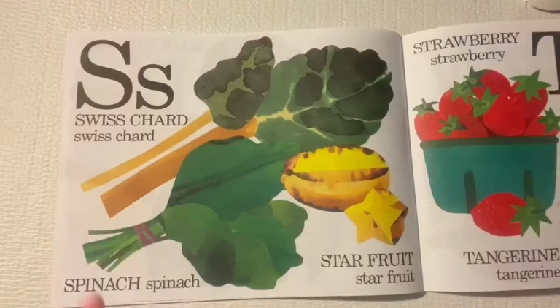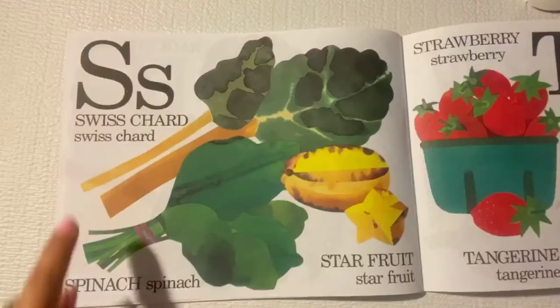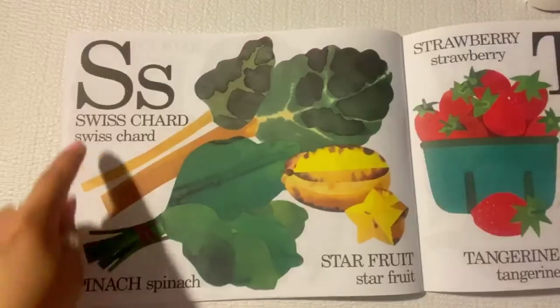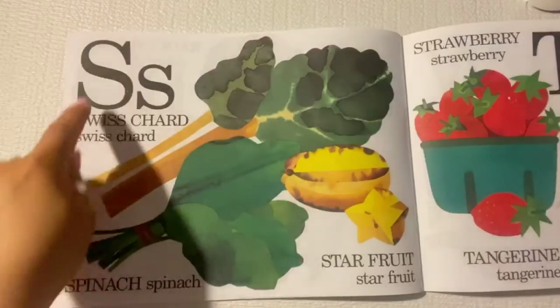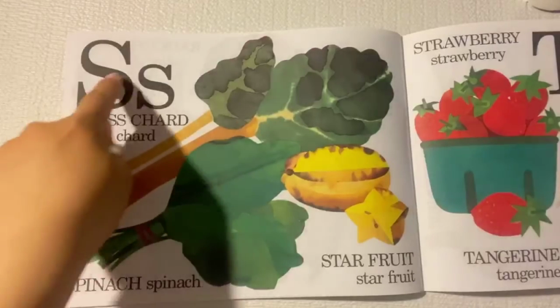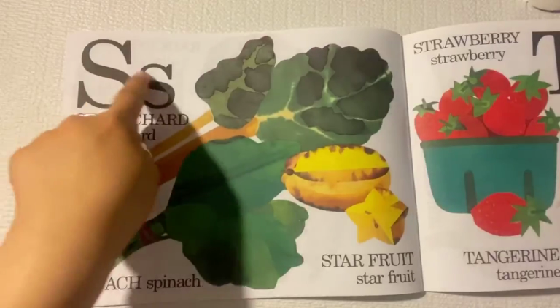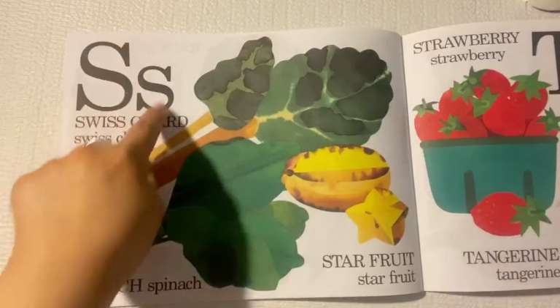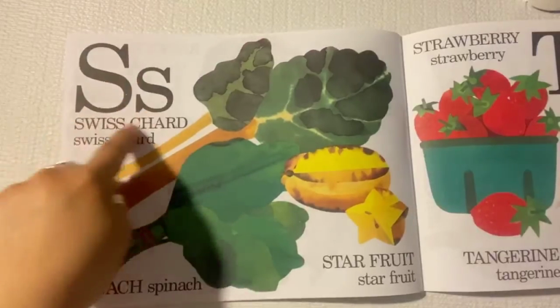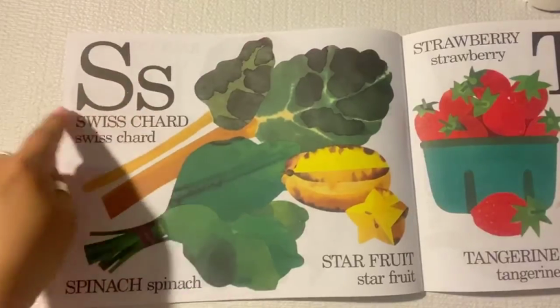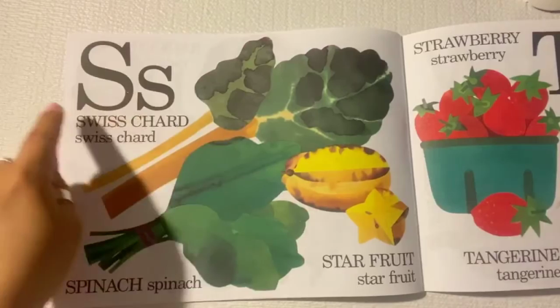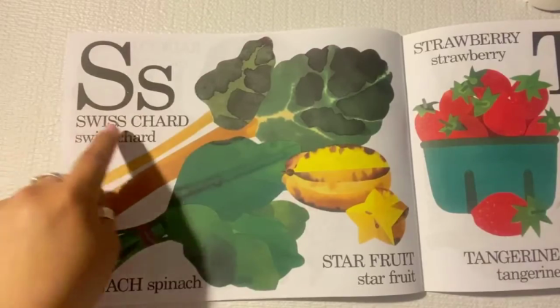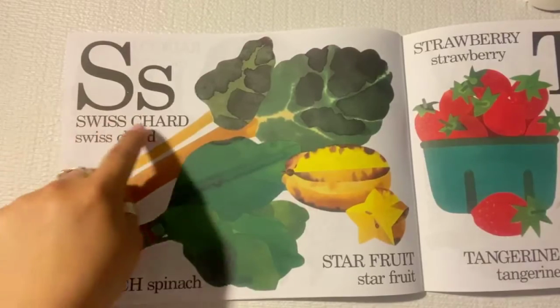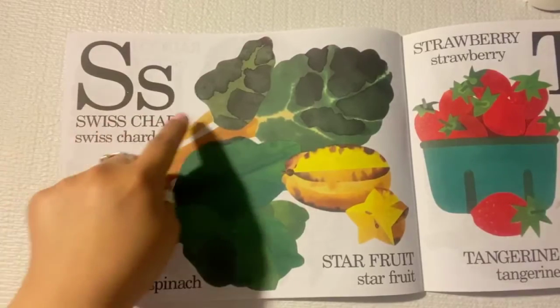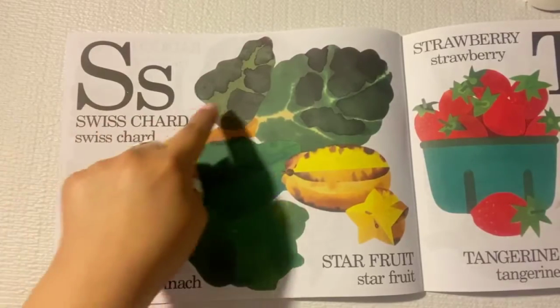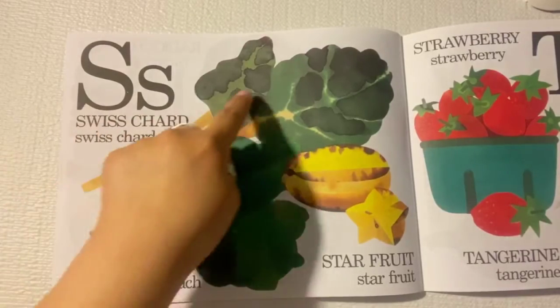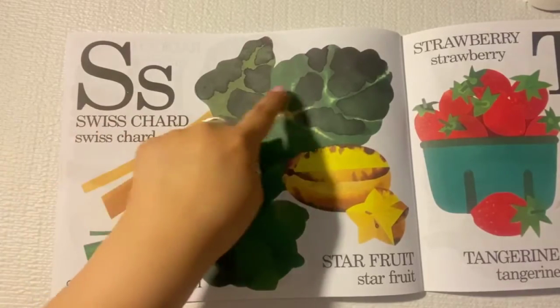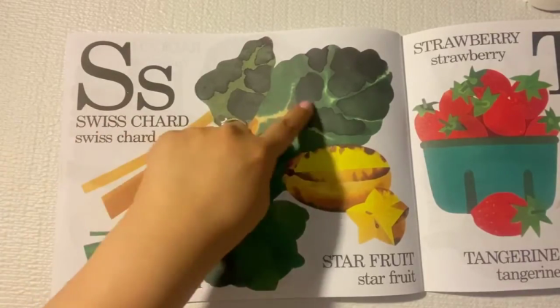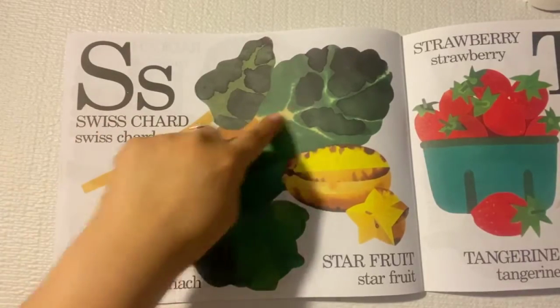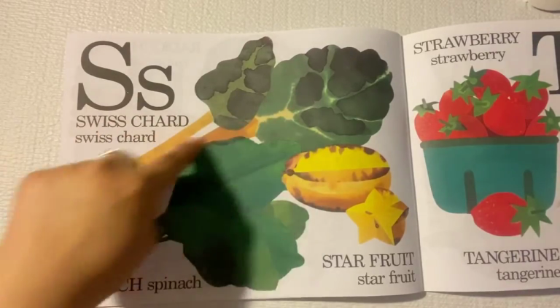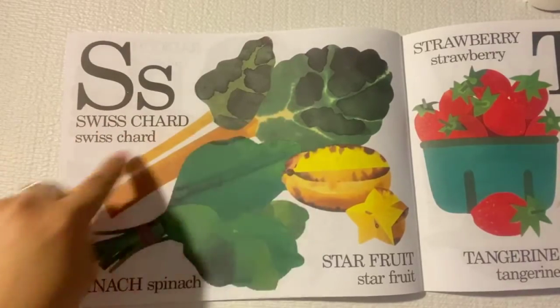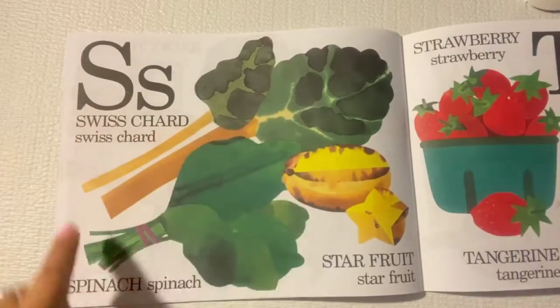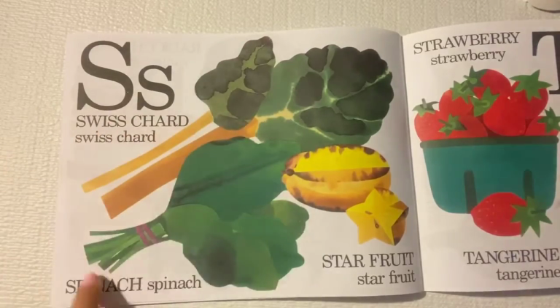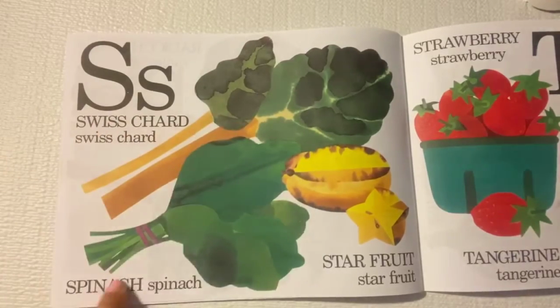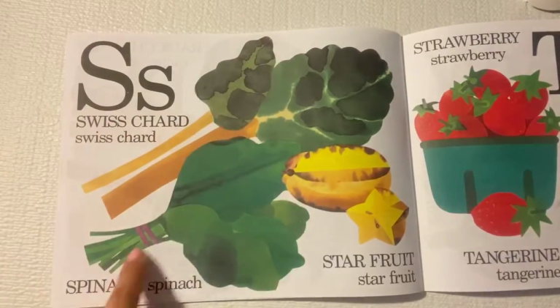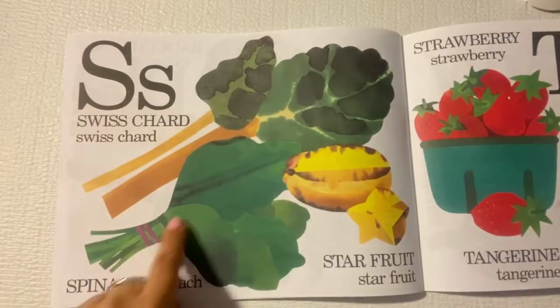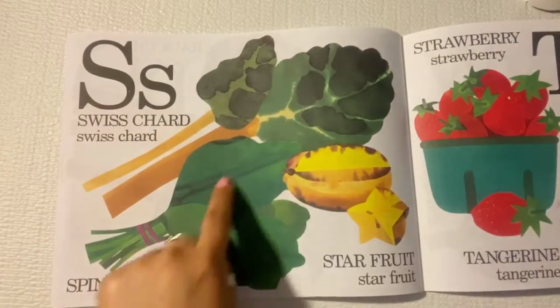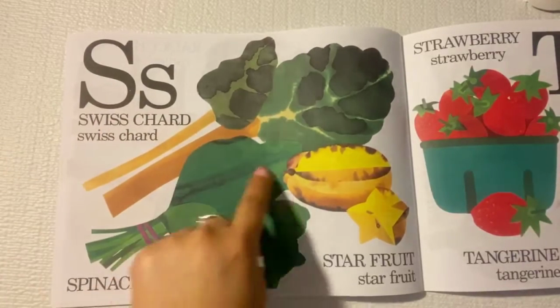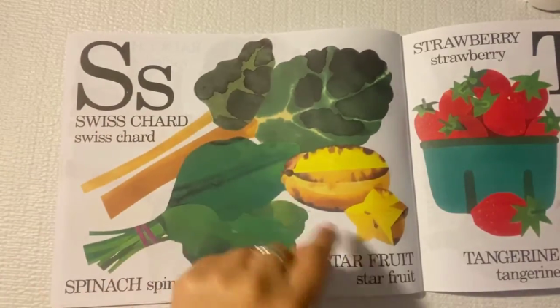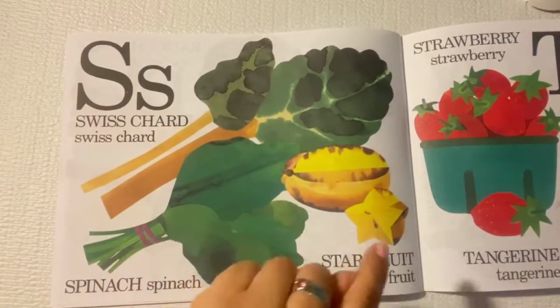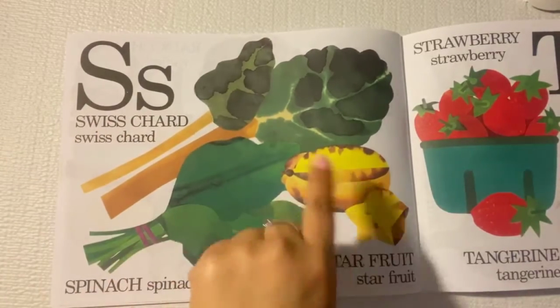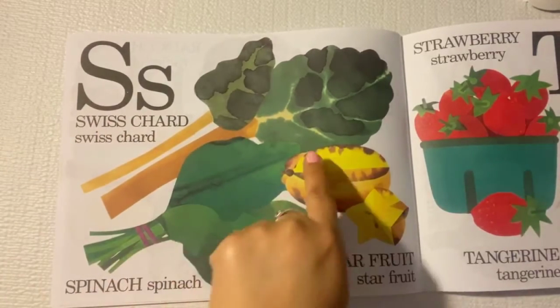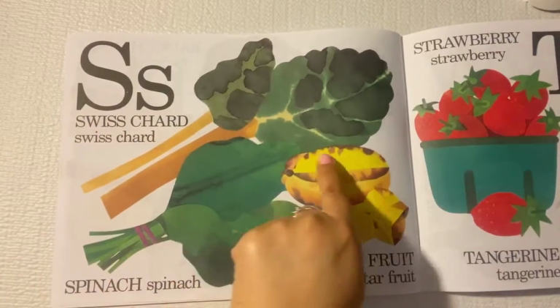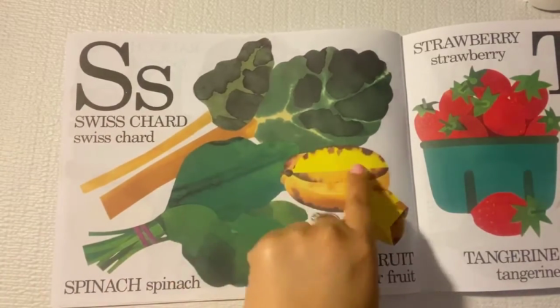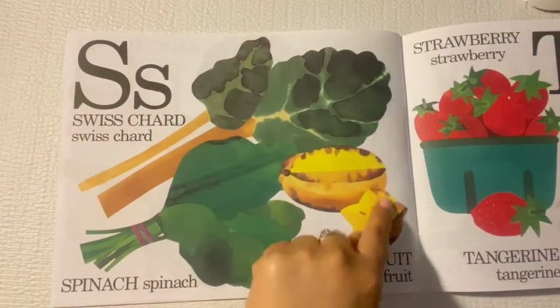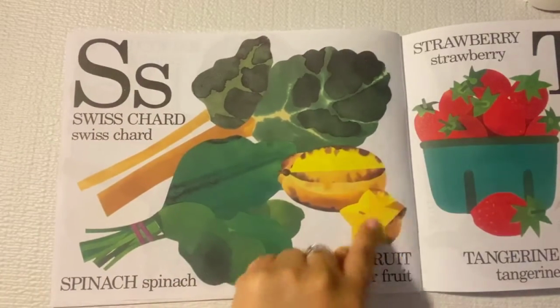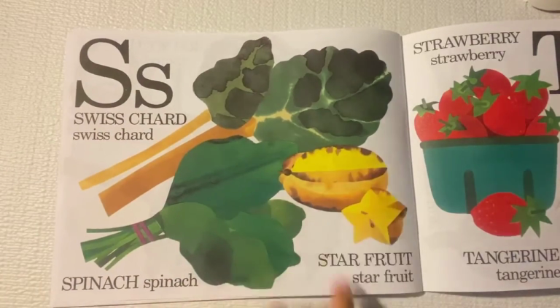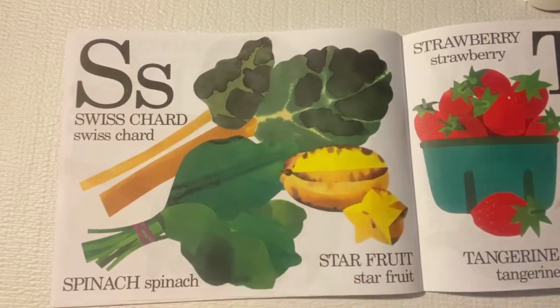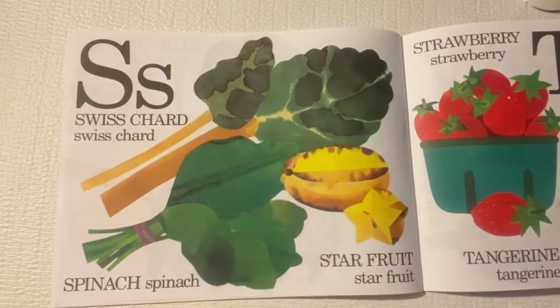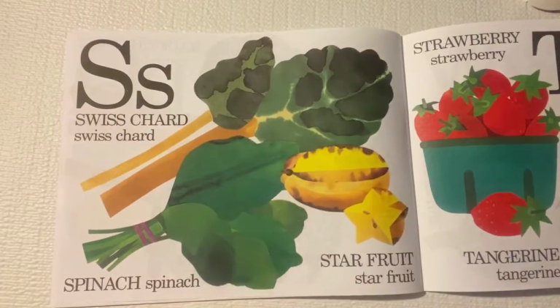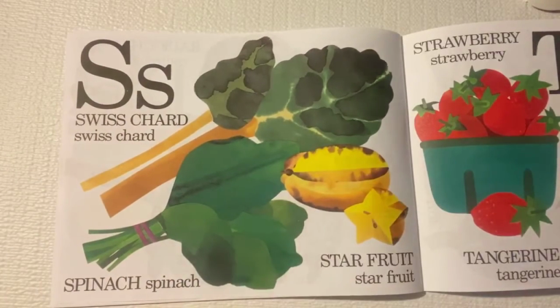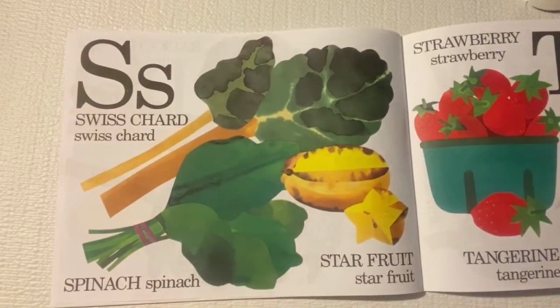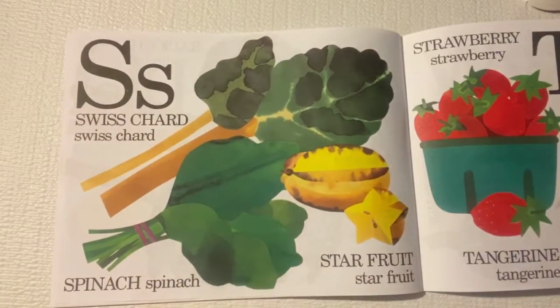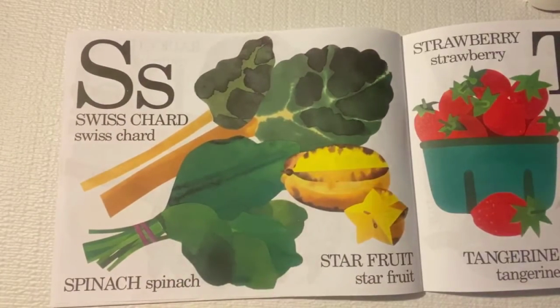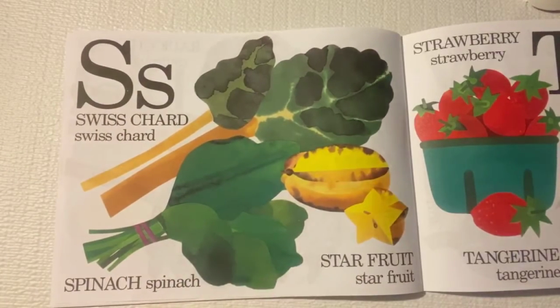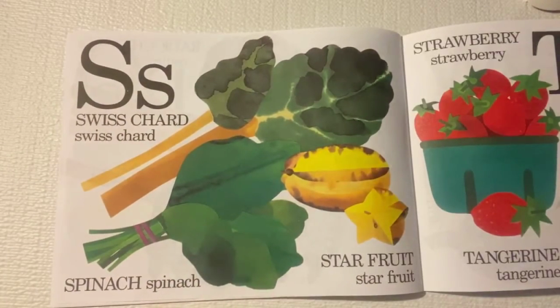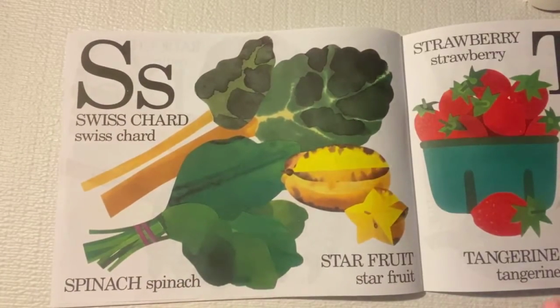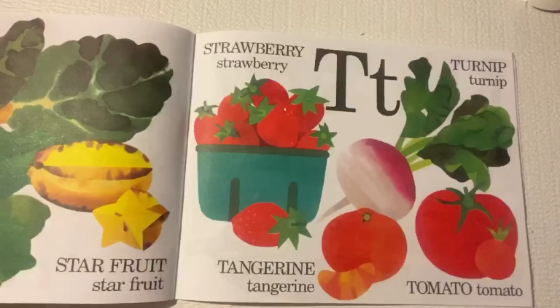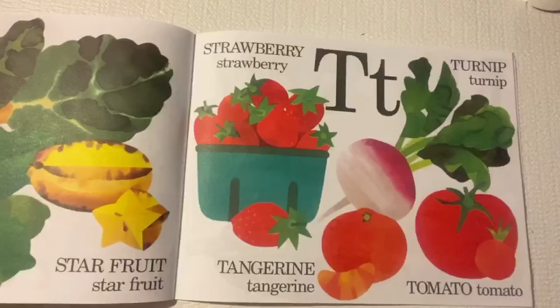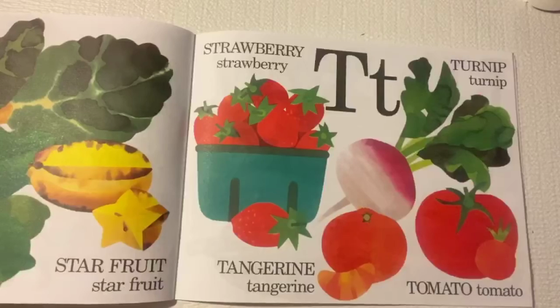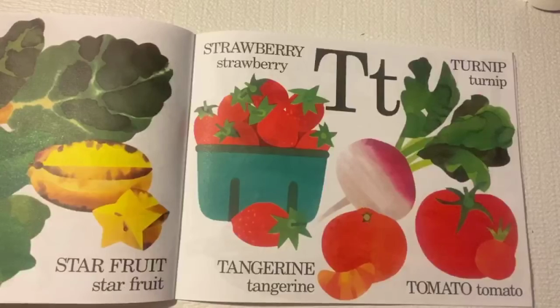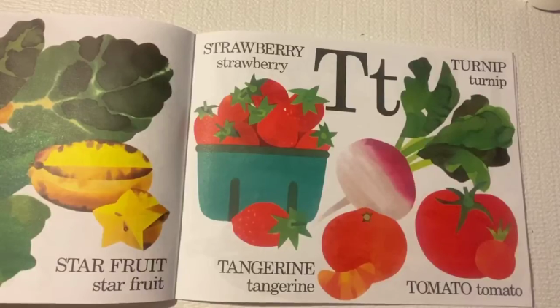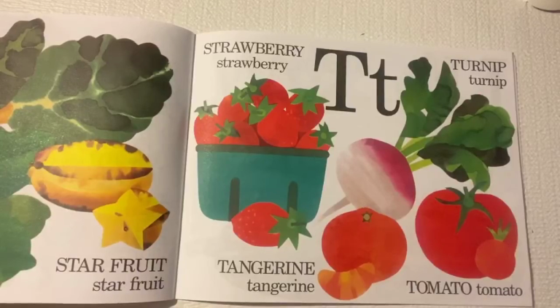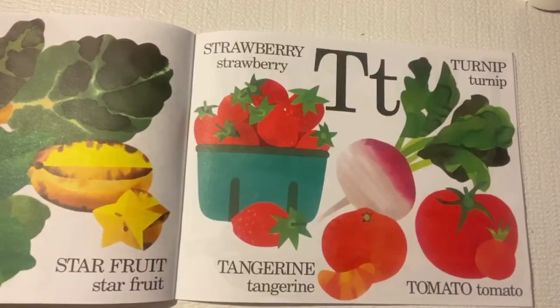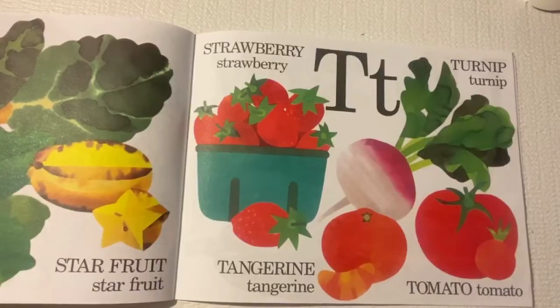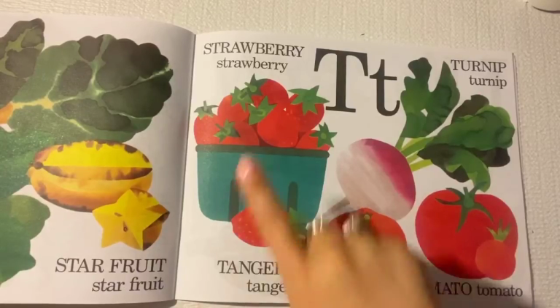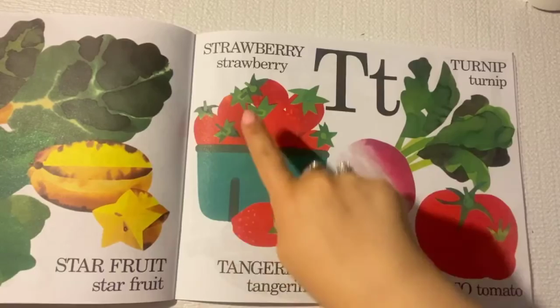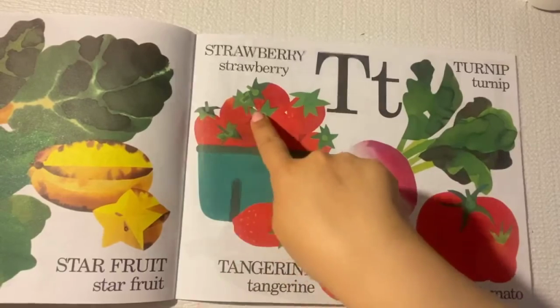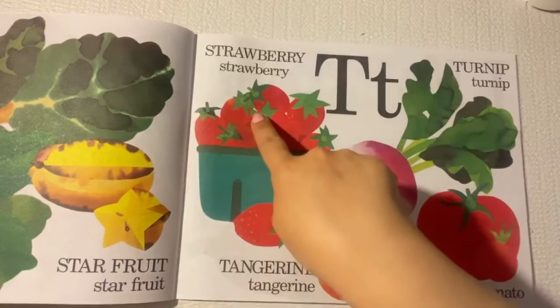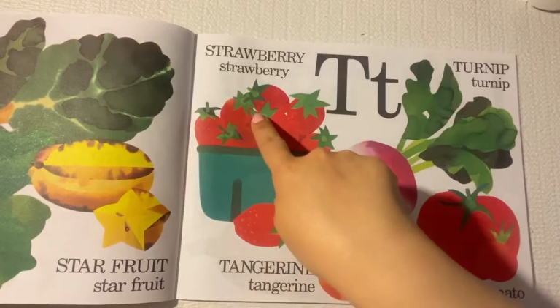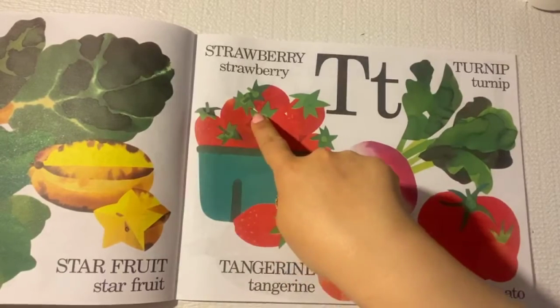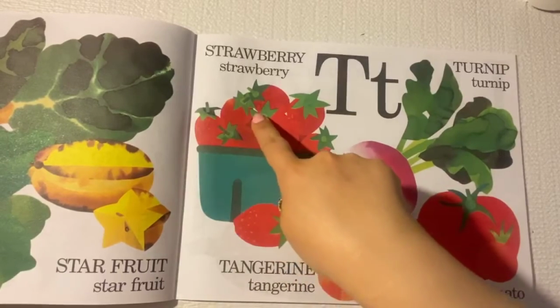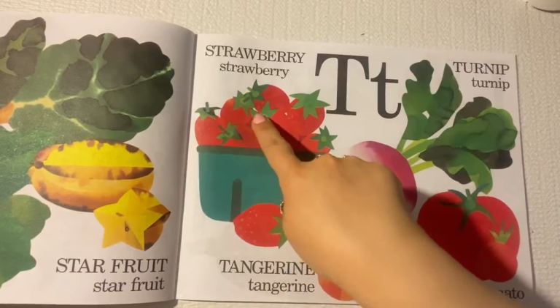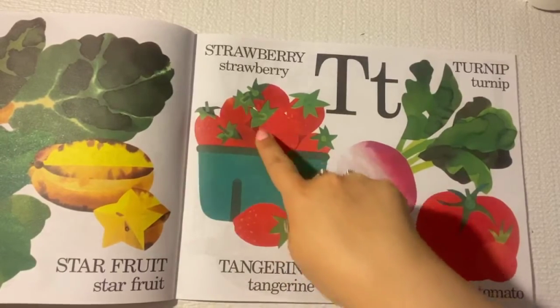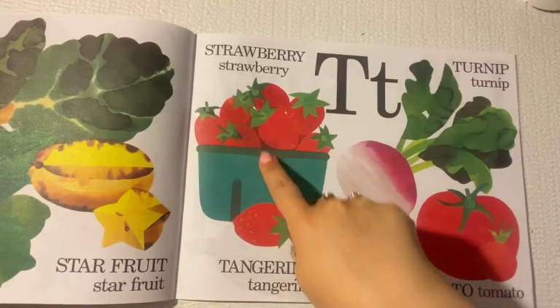S is for swiss chard, spinach, starfruit. Let's not forget strawberries.